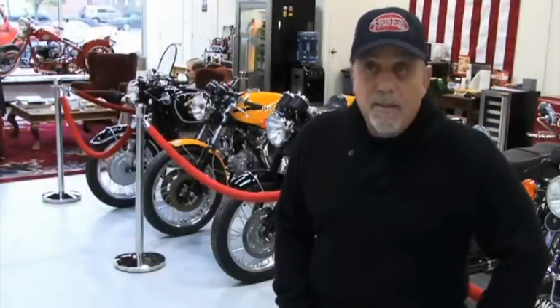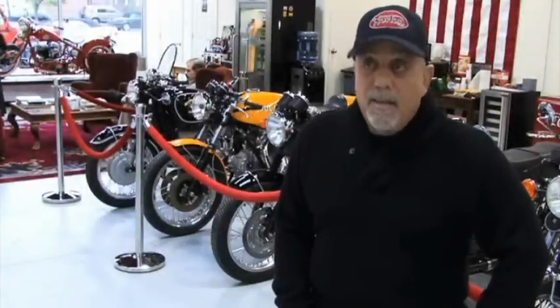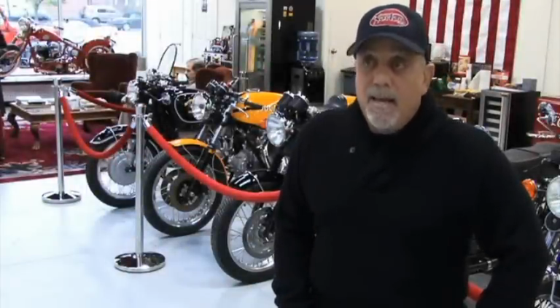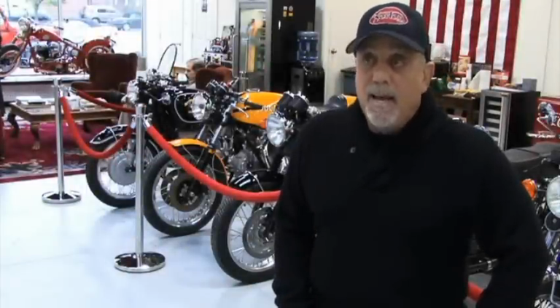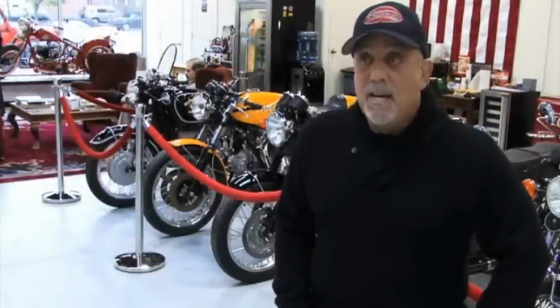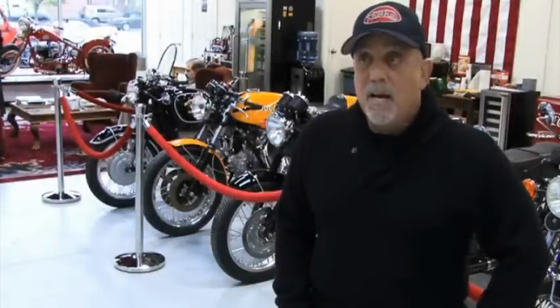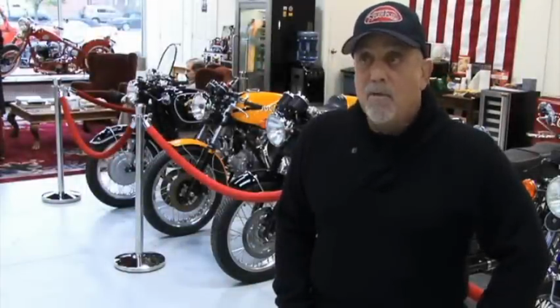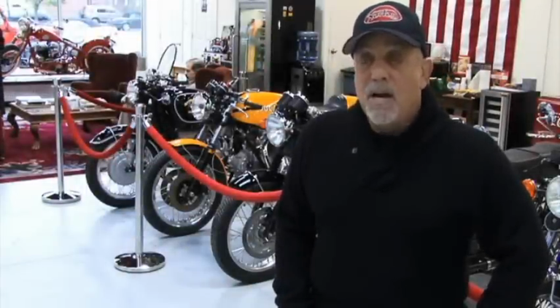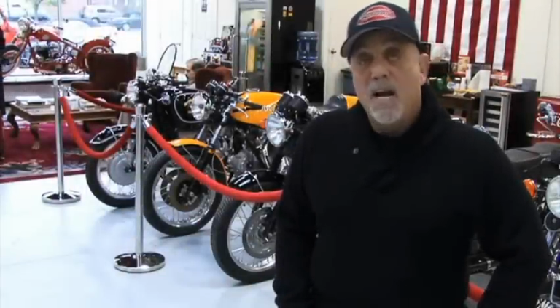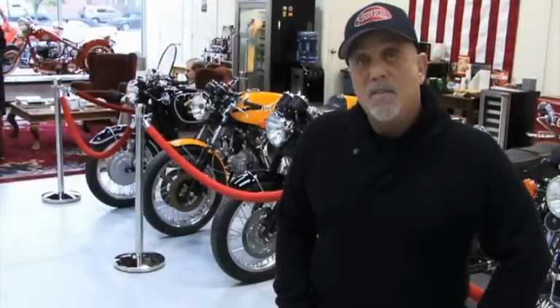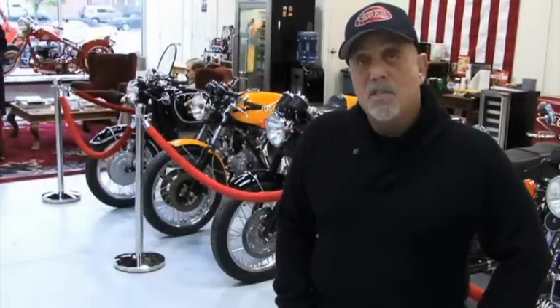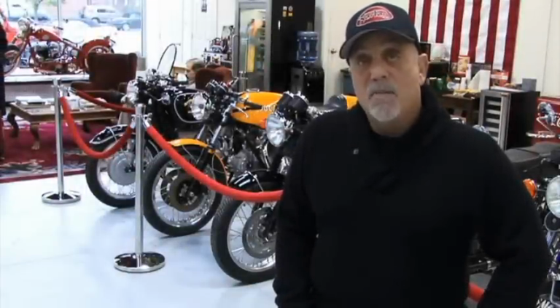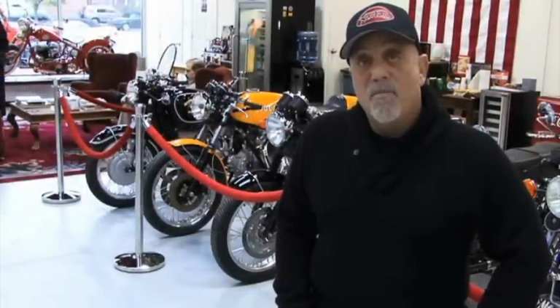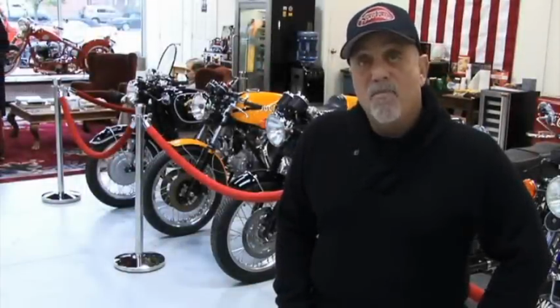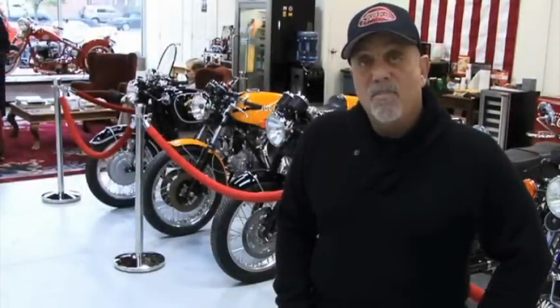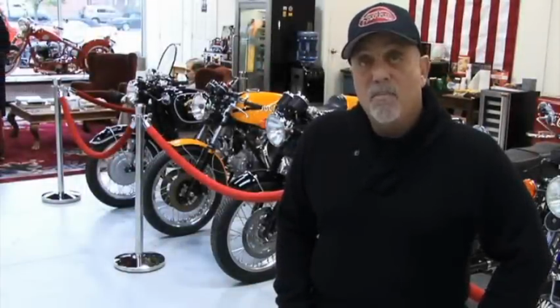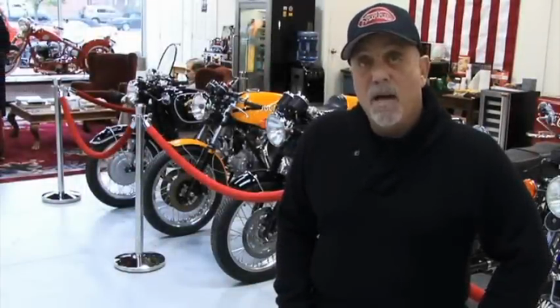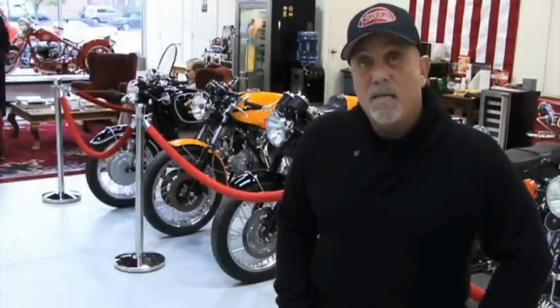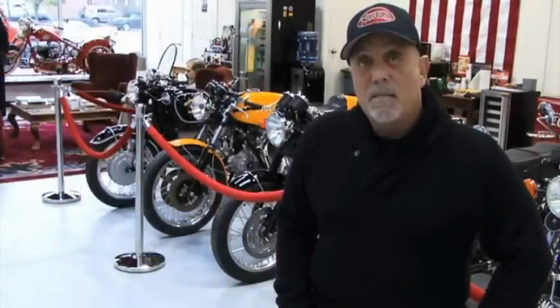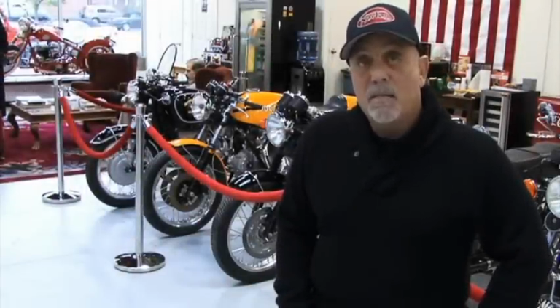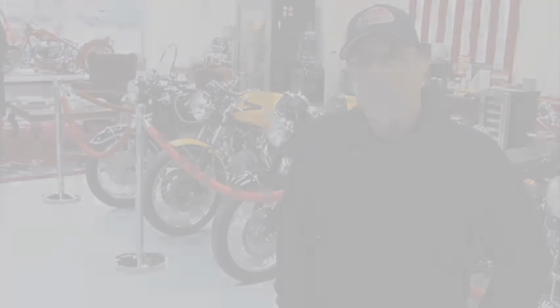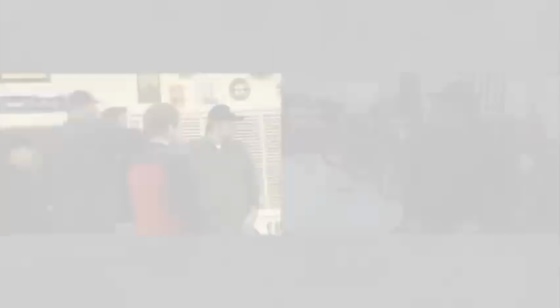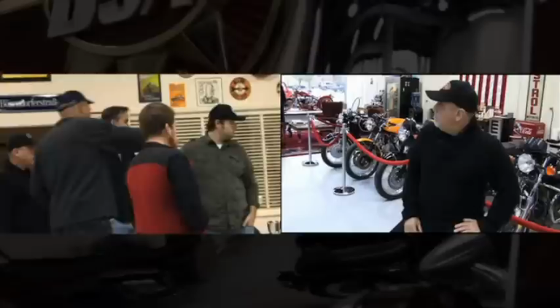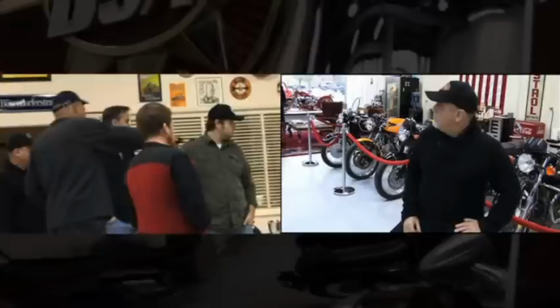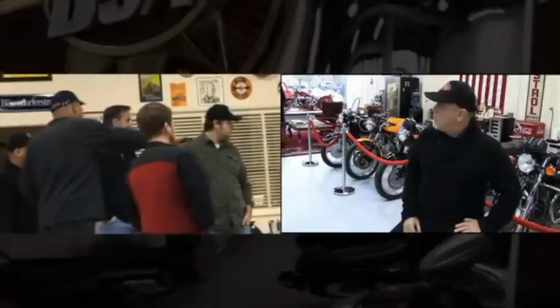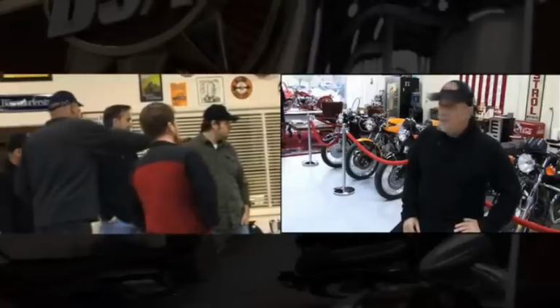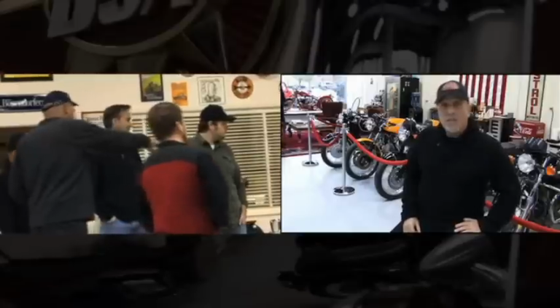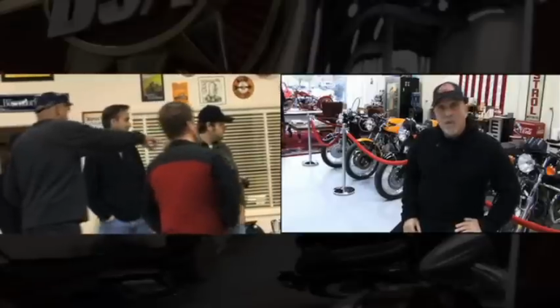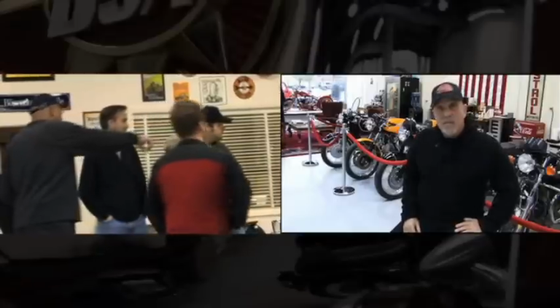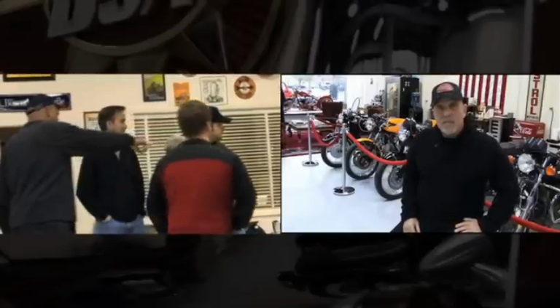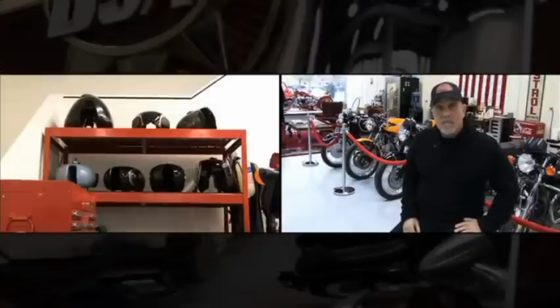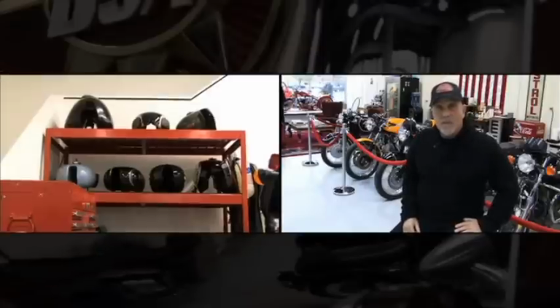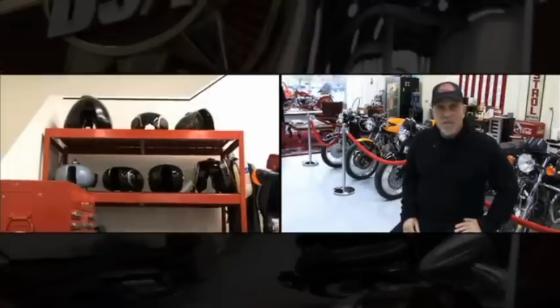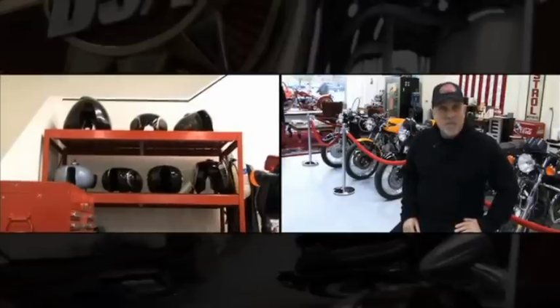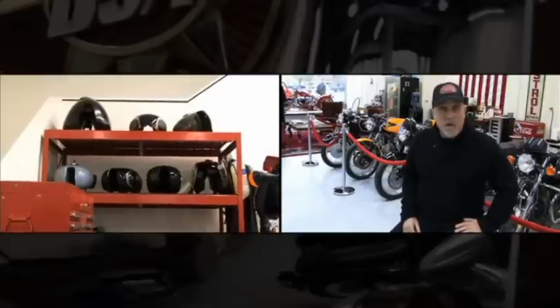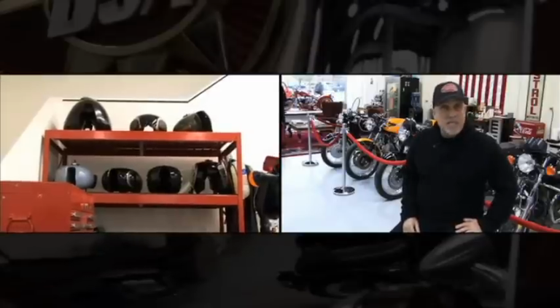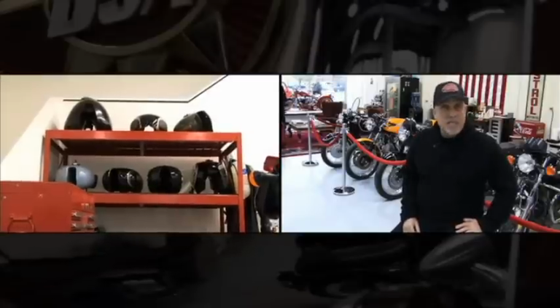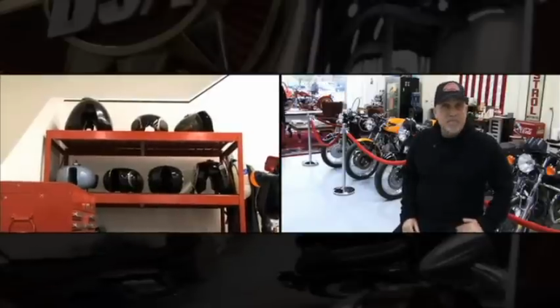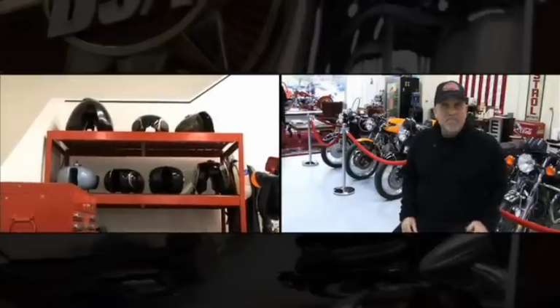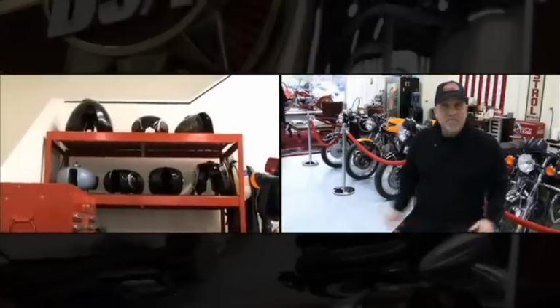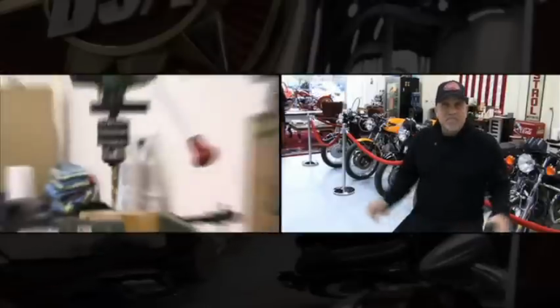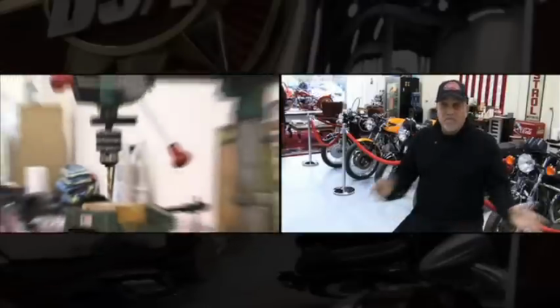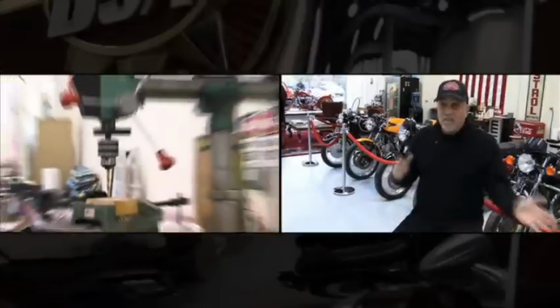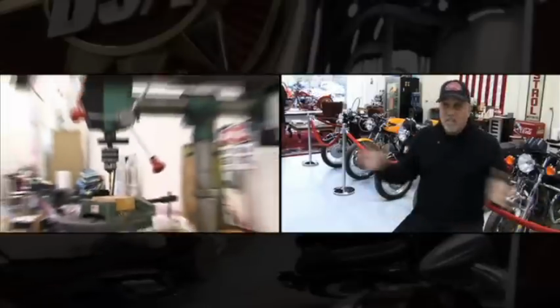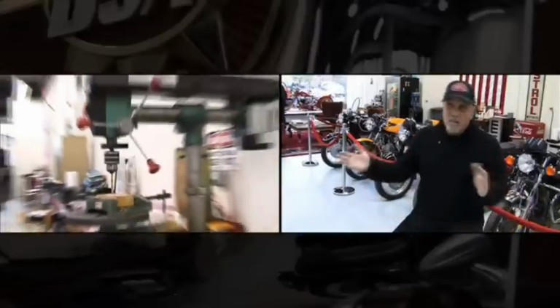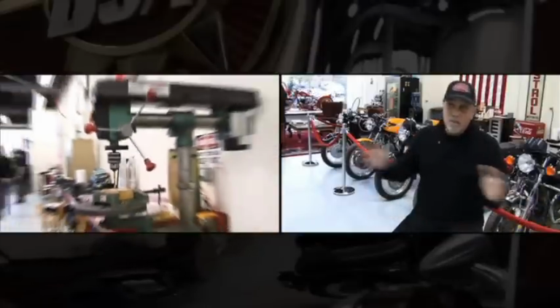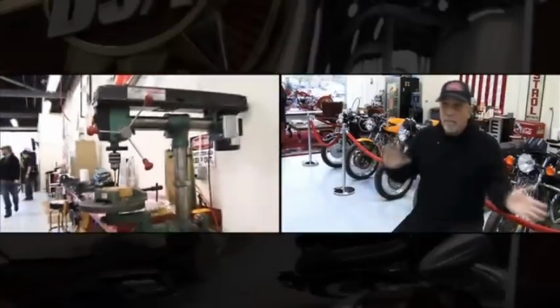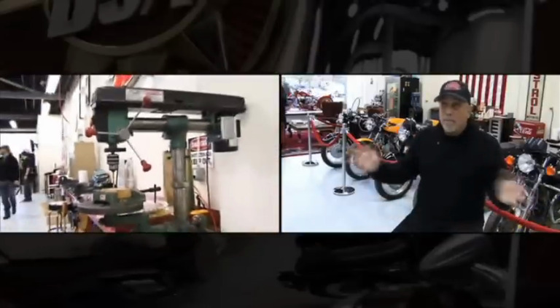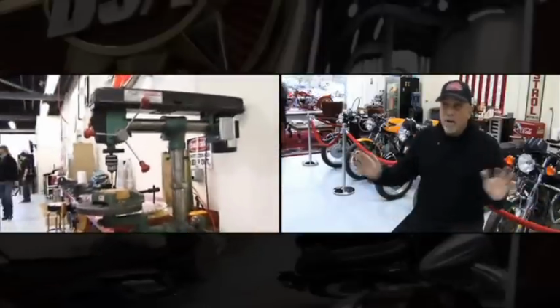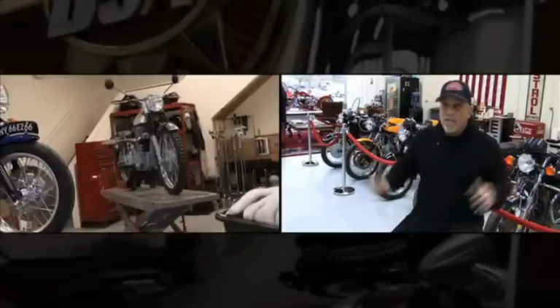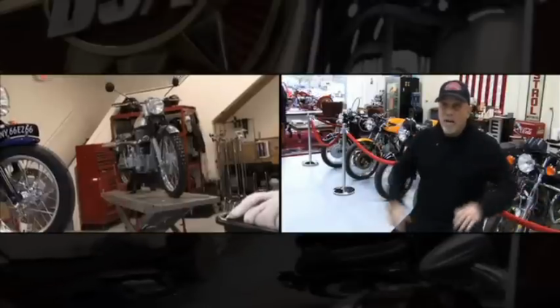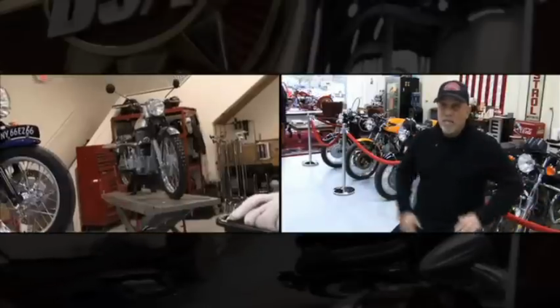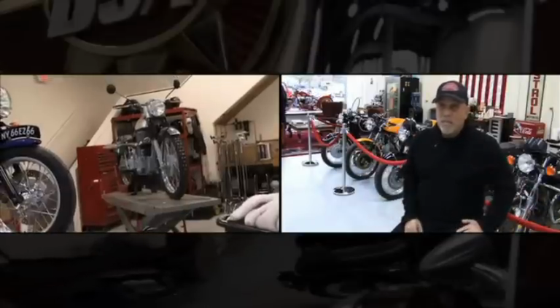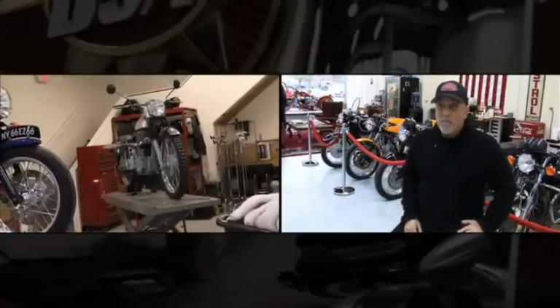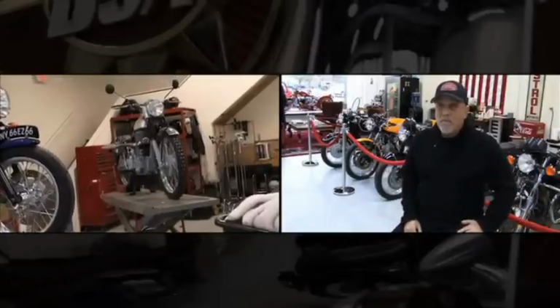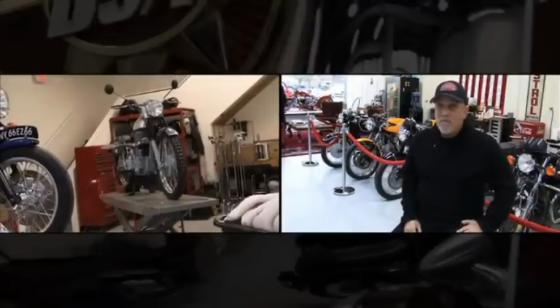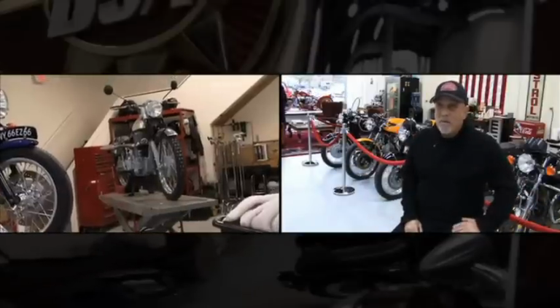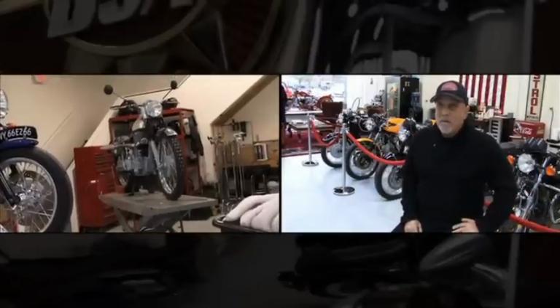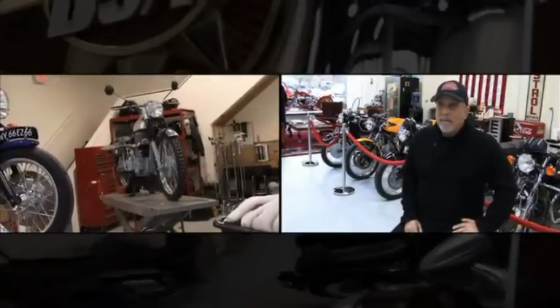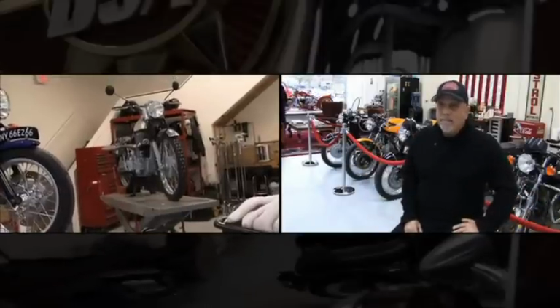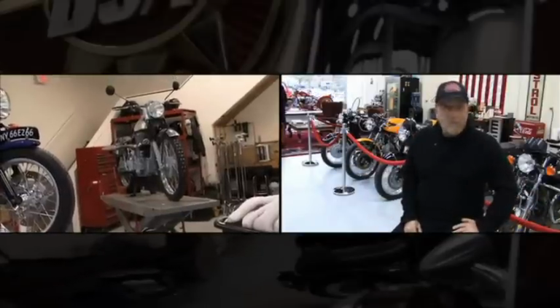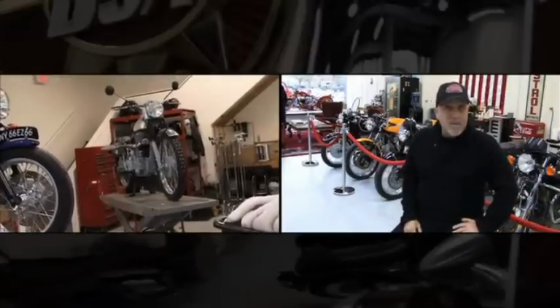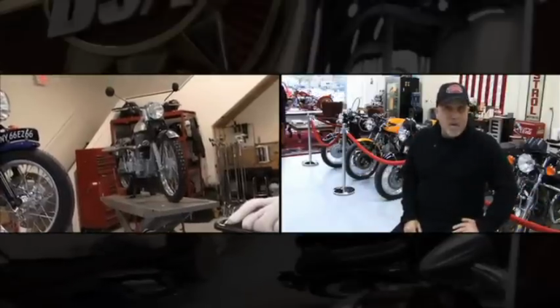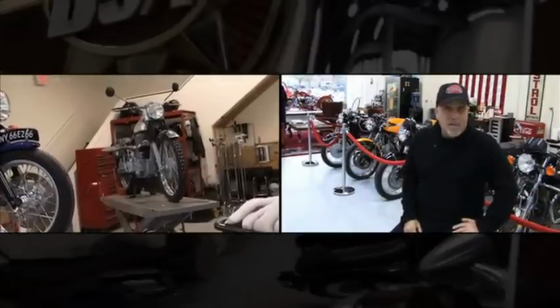Right now there's about 50 bikes. We're still in the process of customizing, fixing them up, renovating some of them. It never ends.